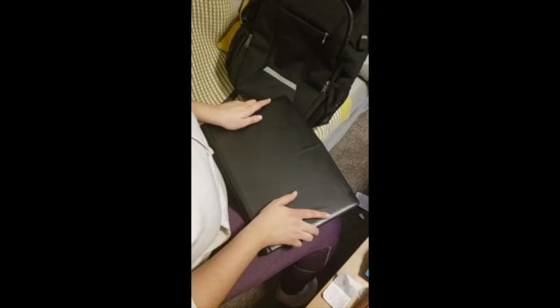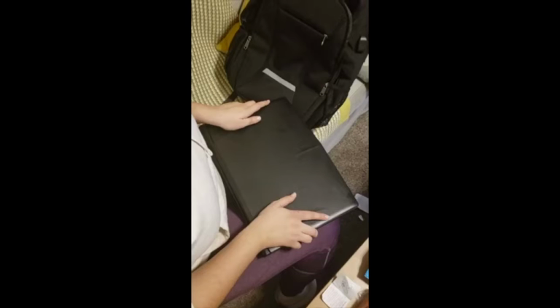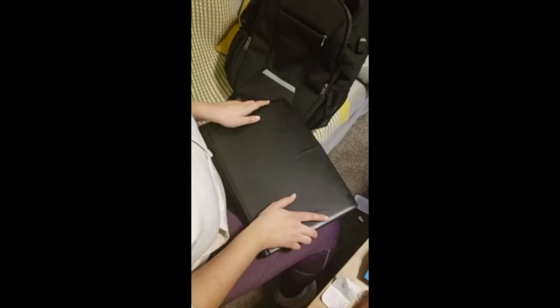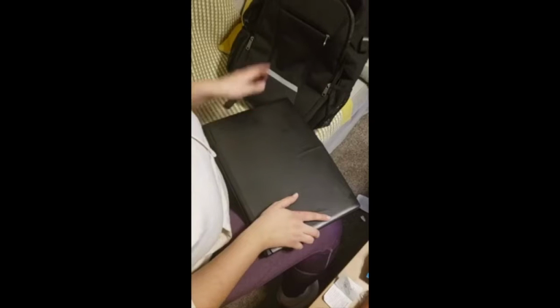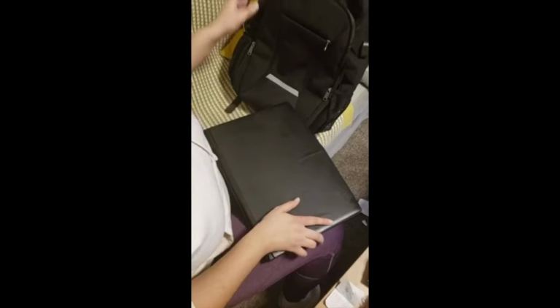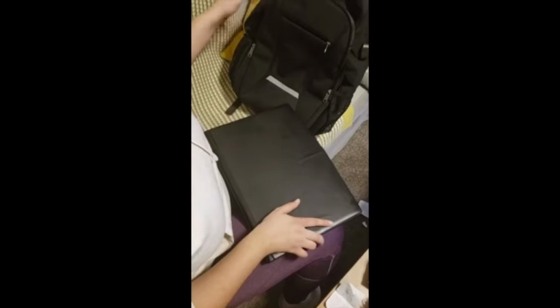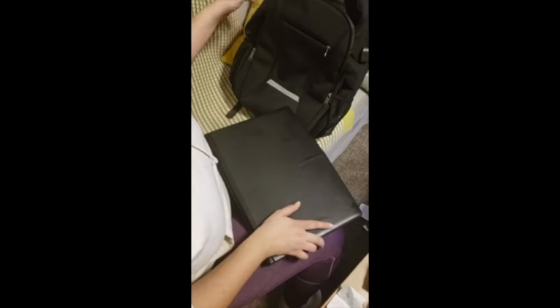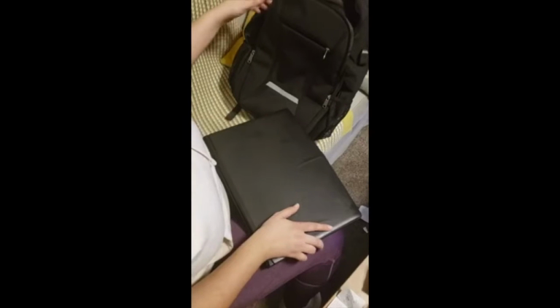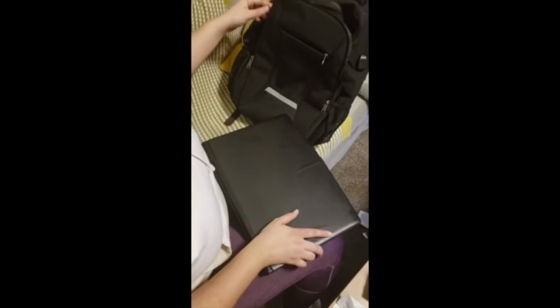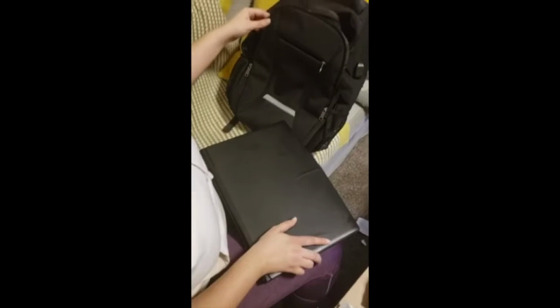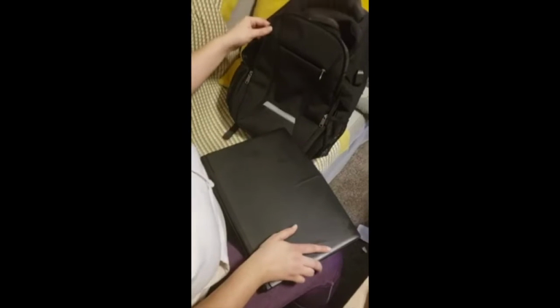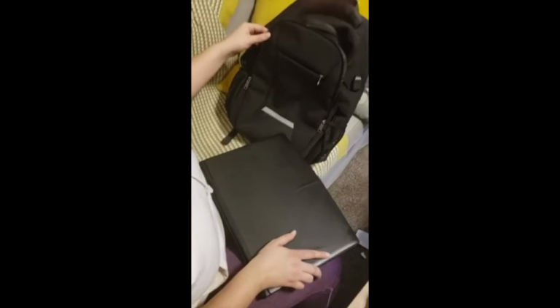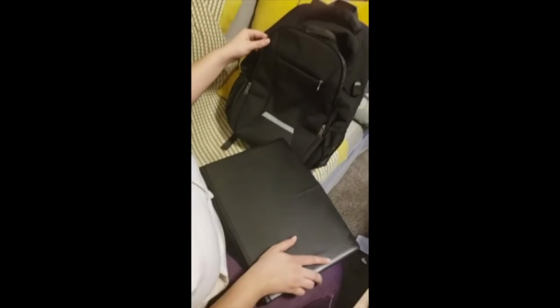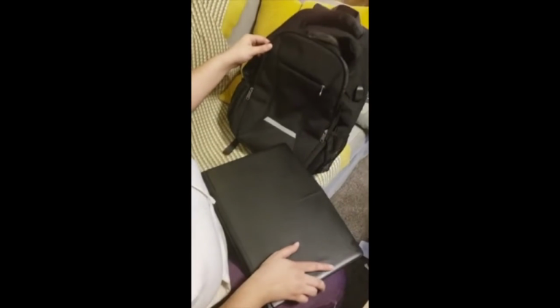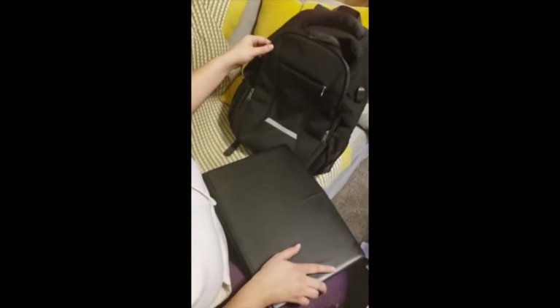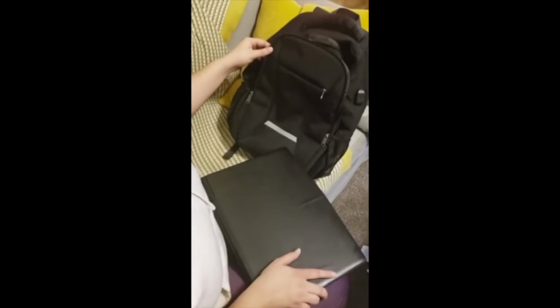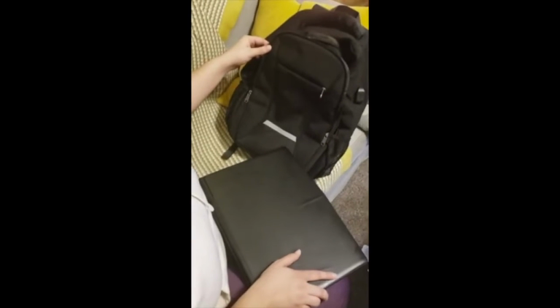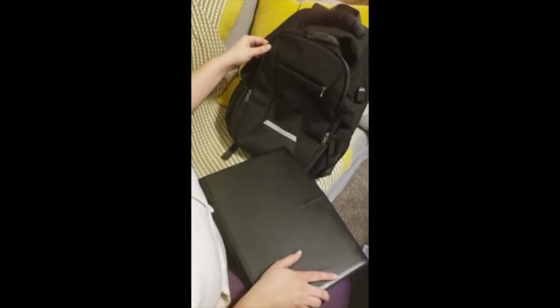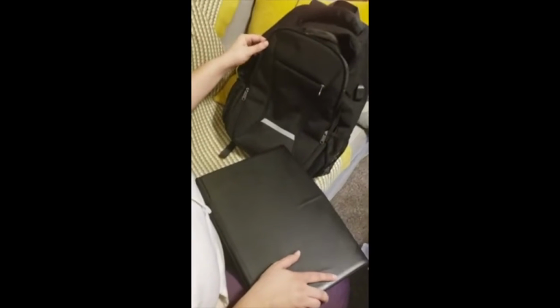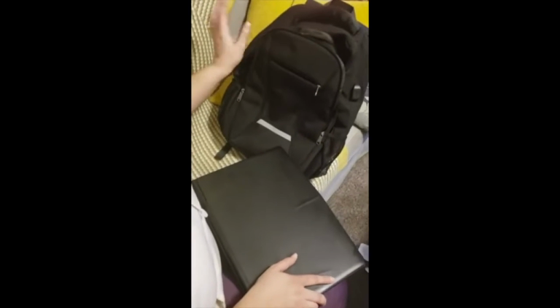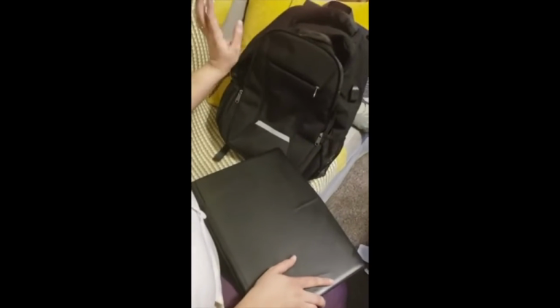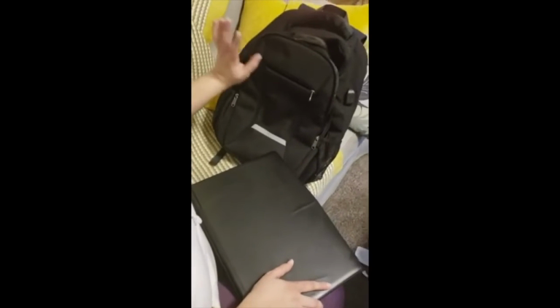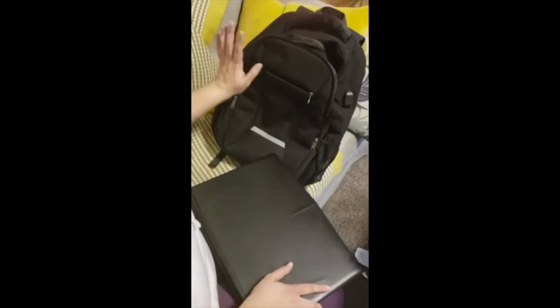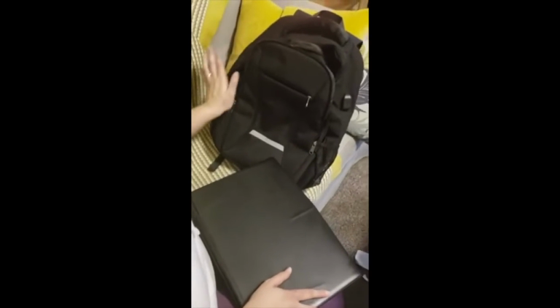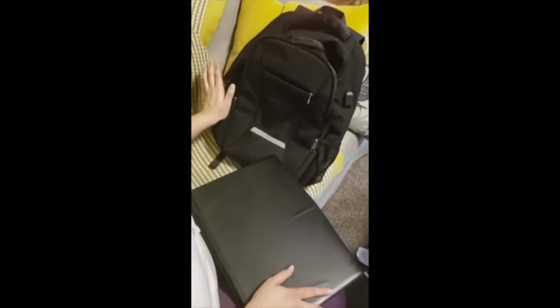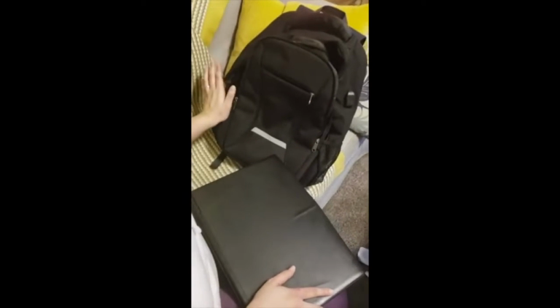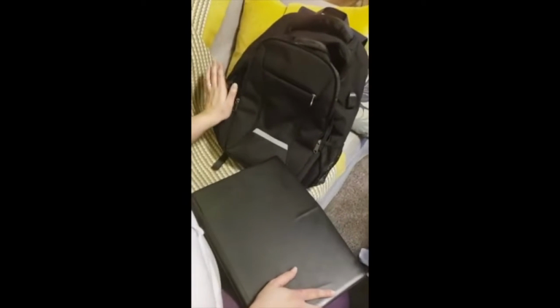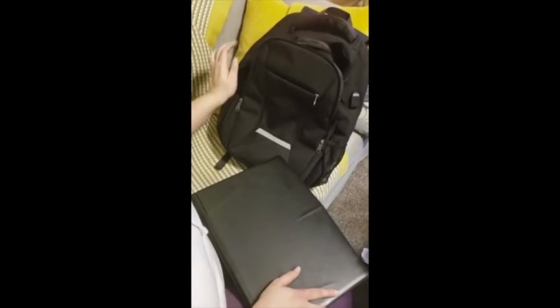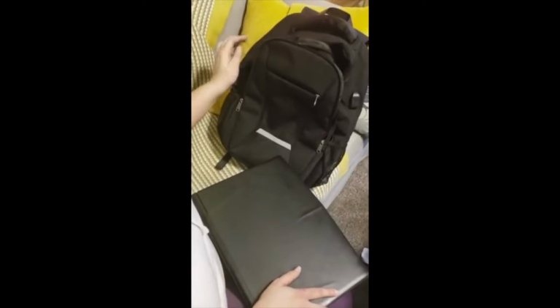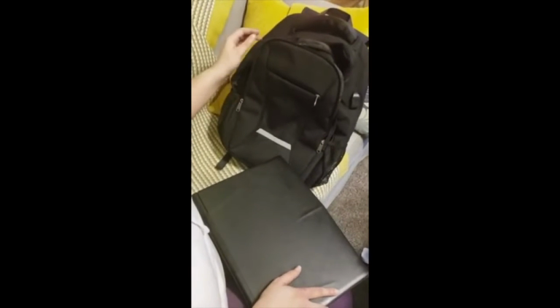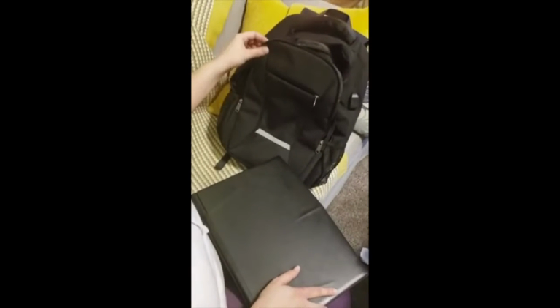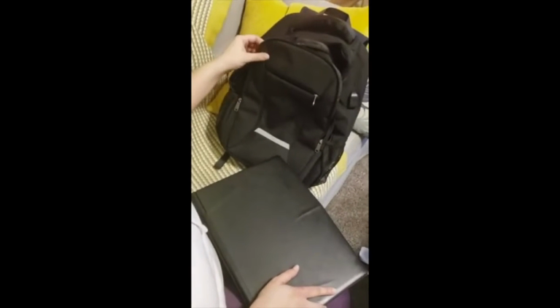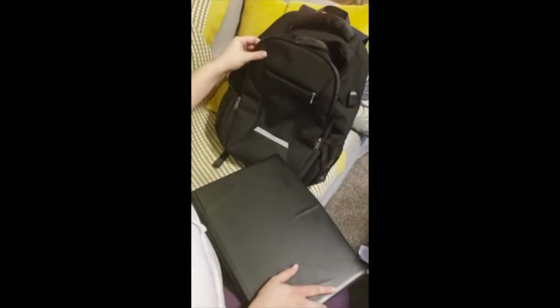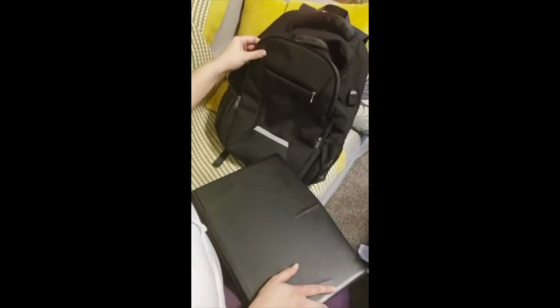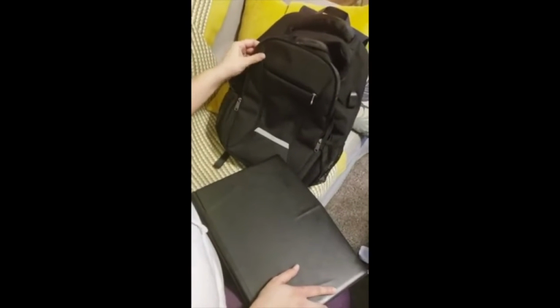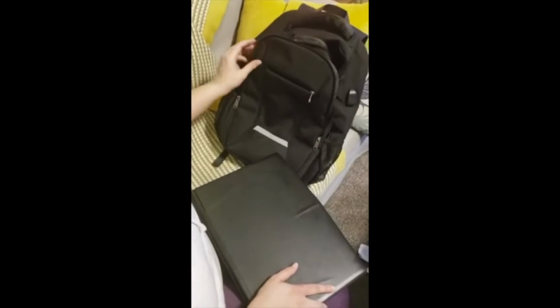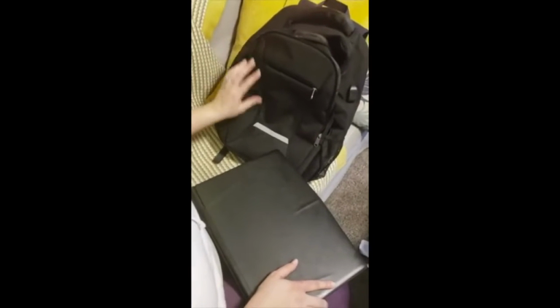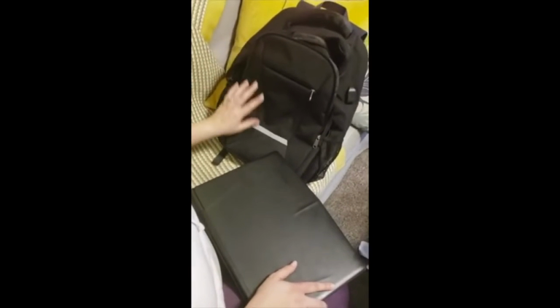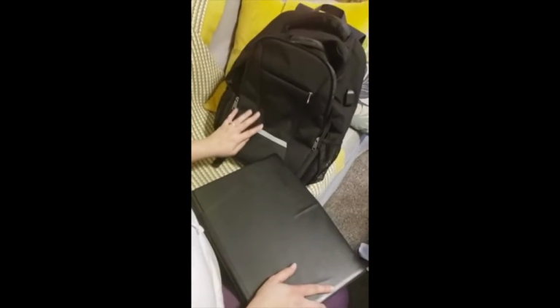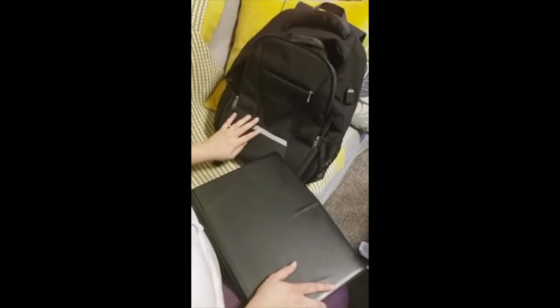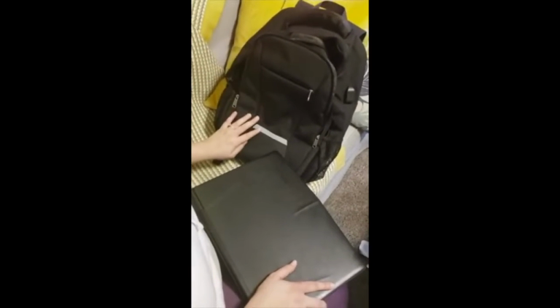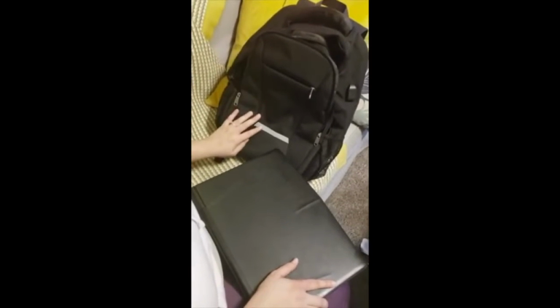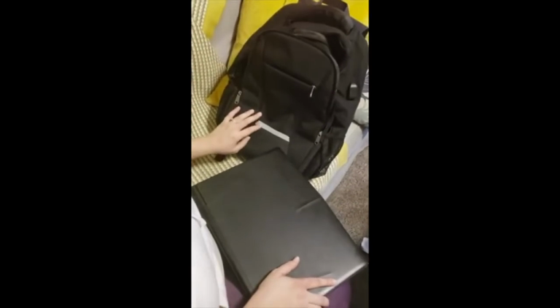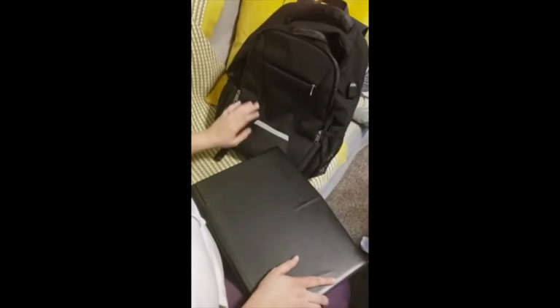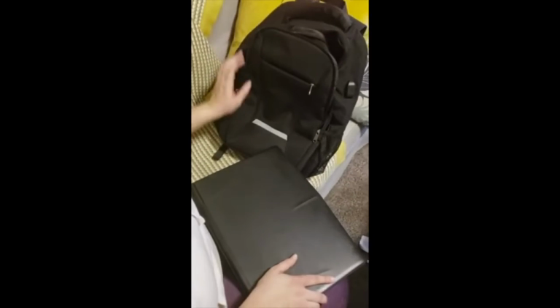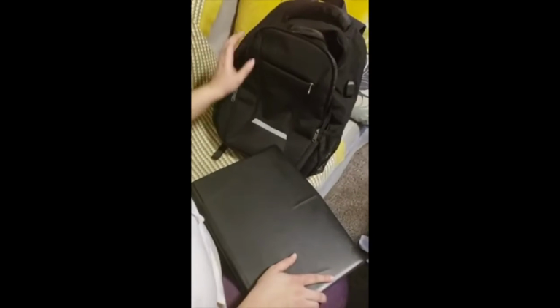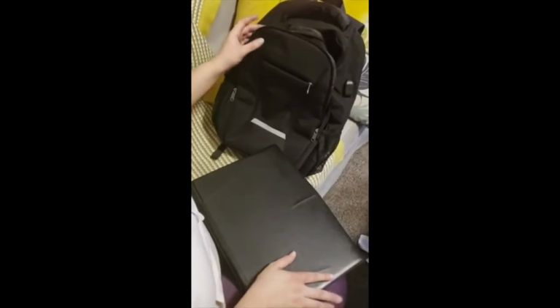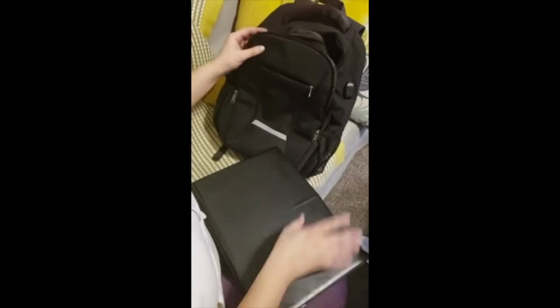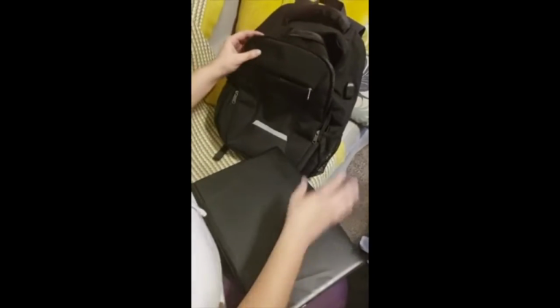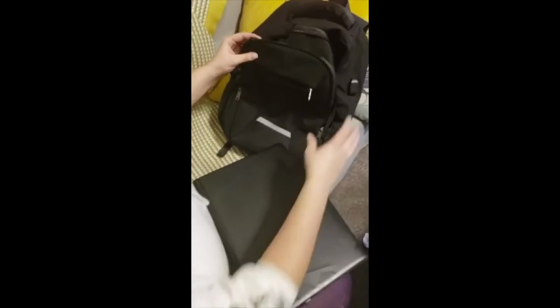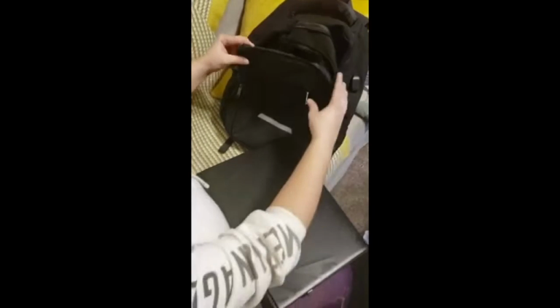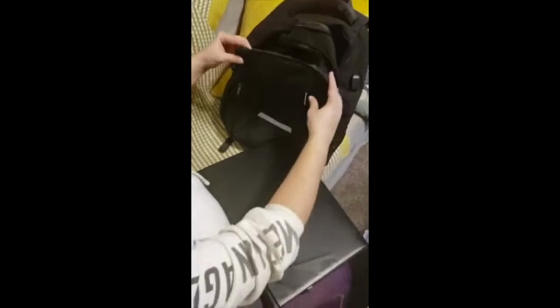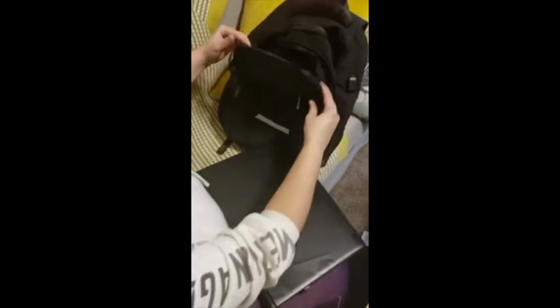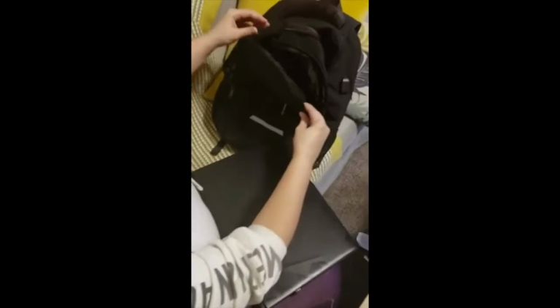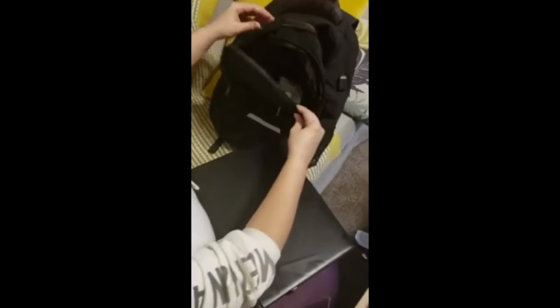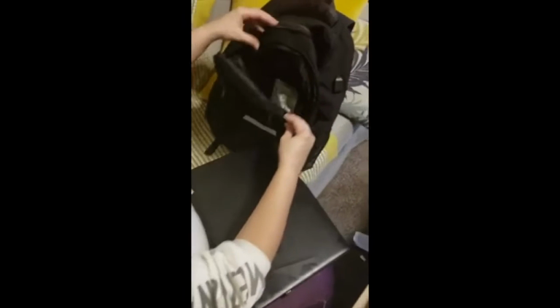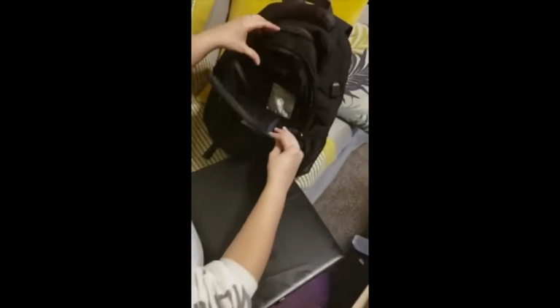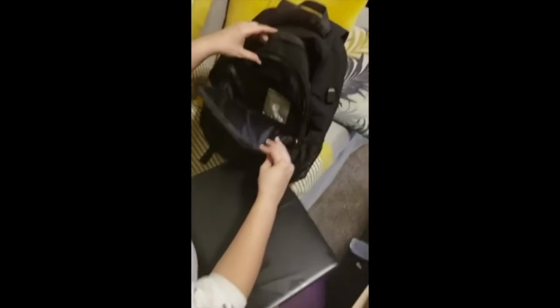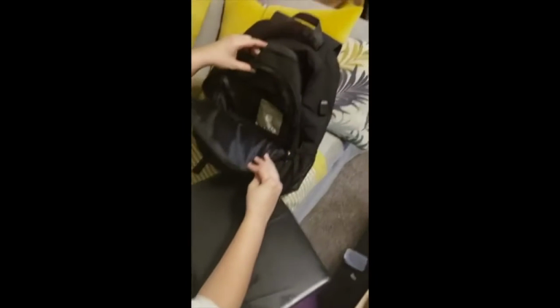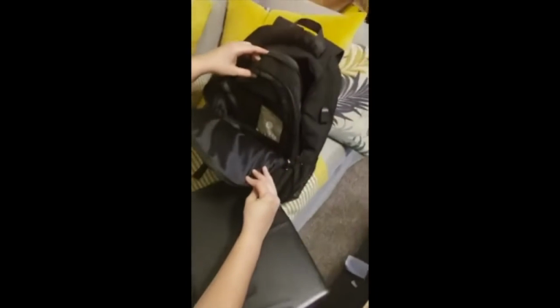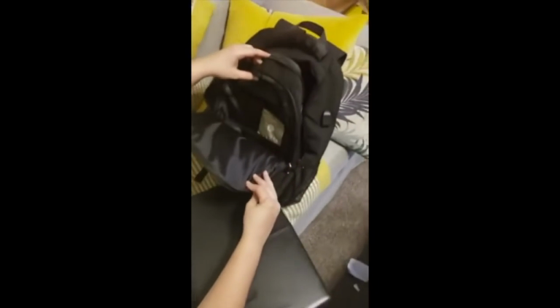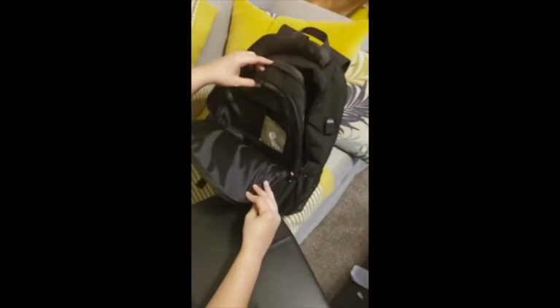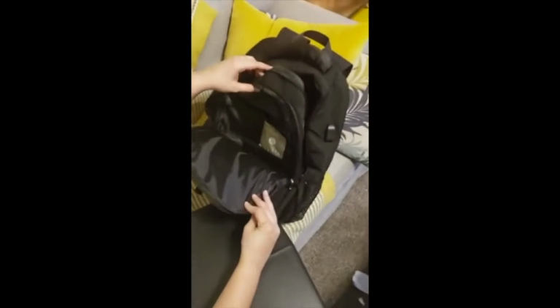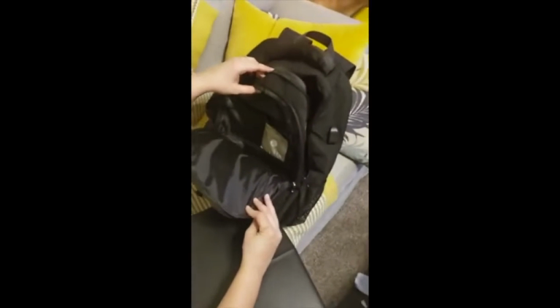I just received my backpack. I want to show you some material, the design, and some details about it.